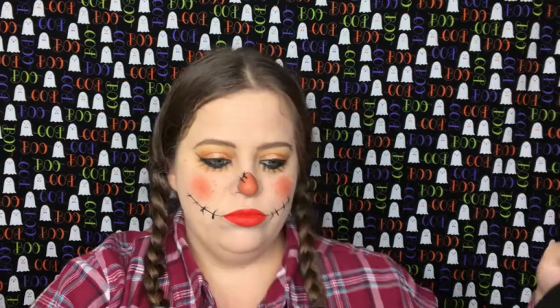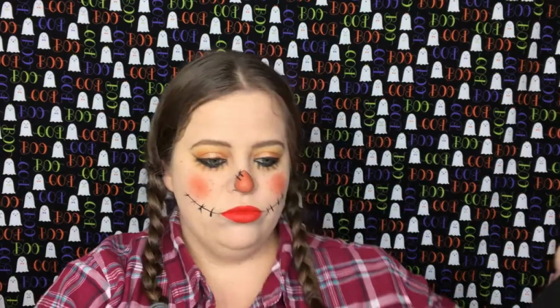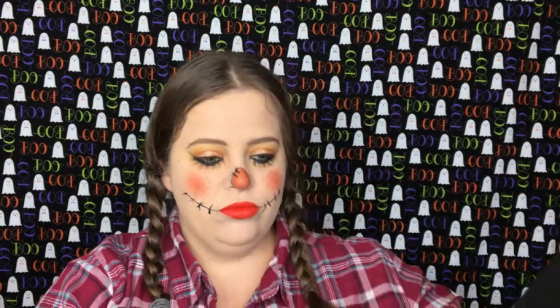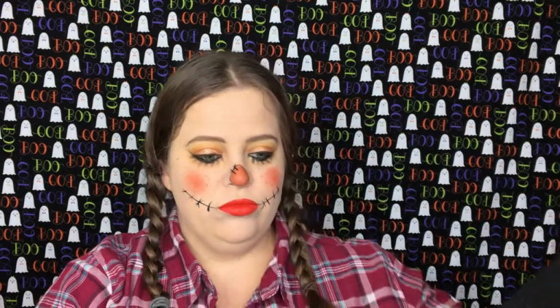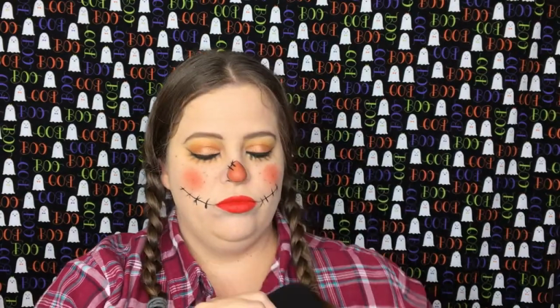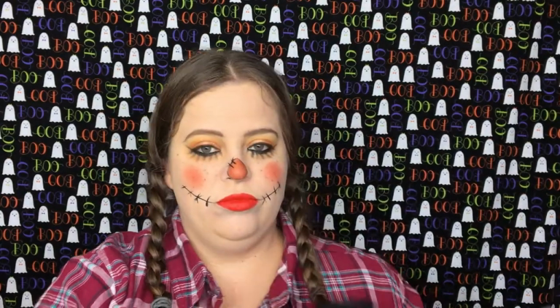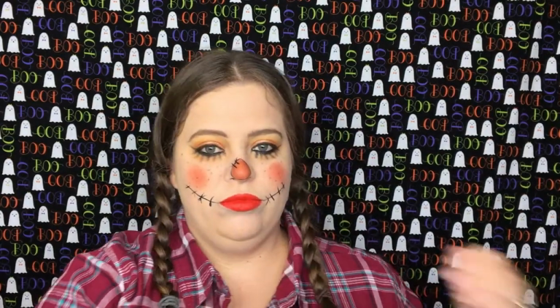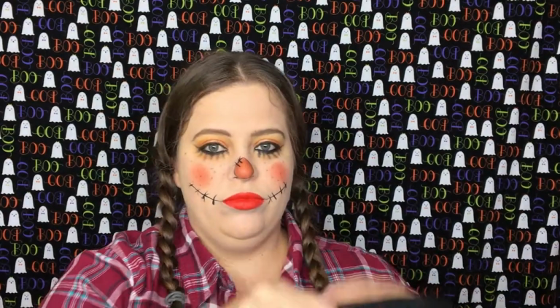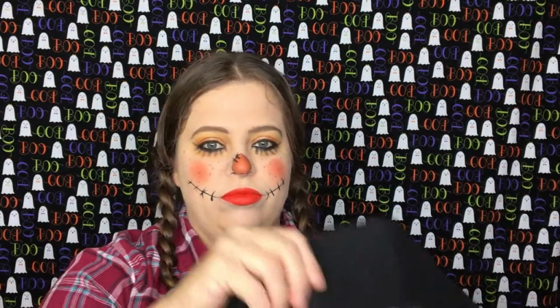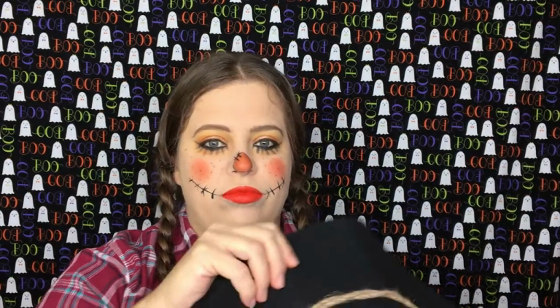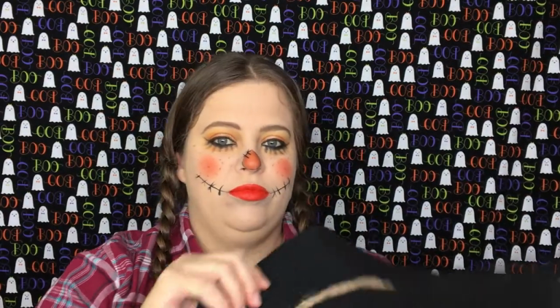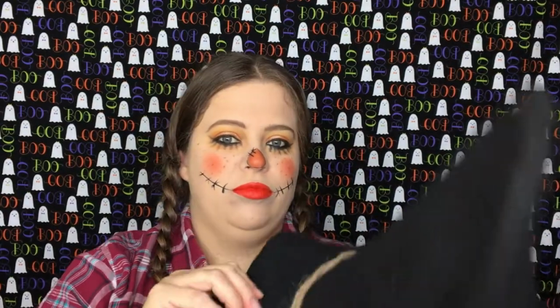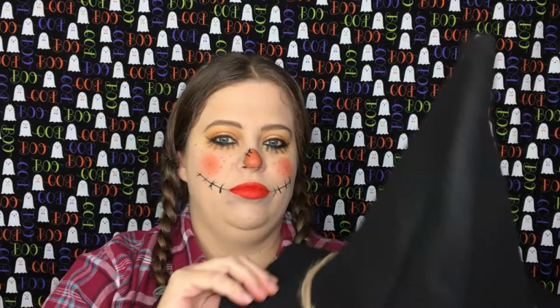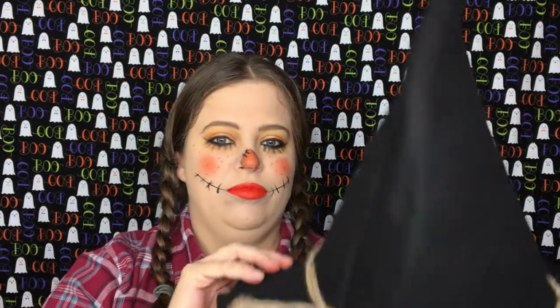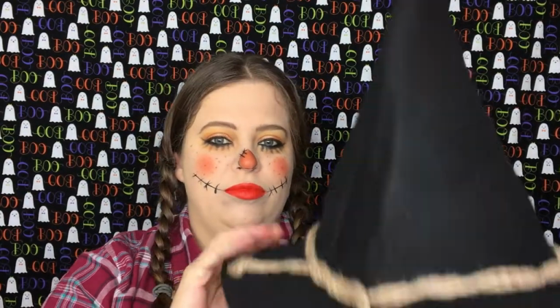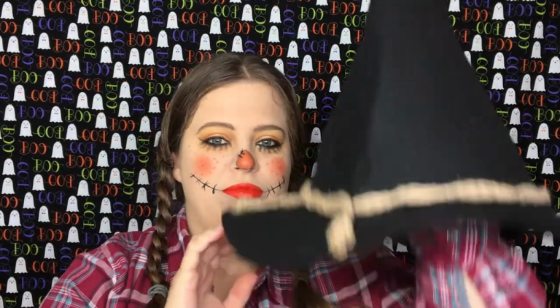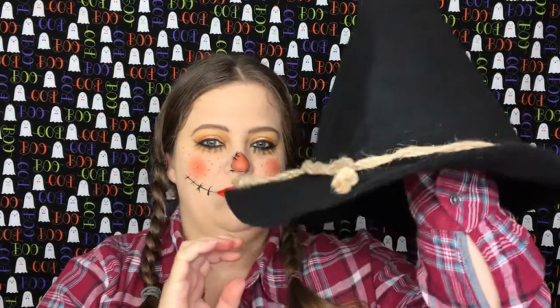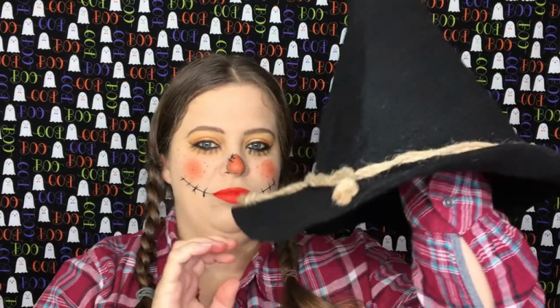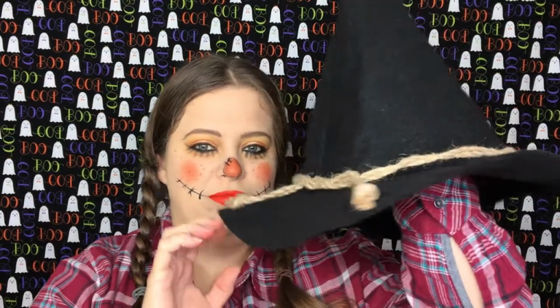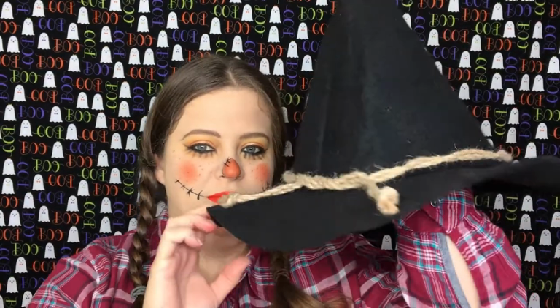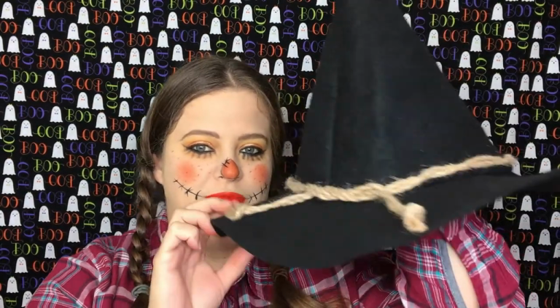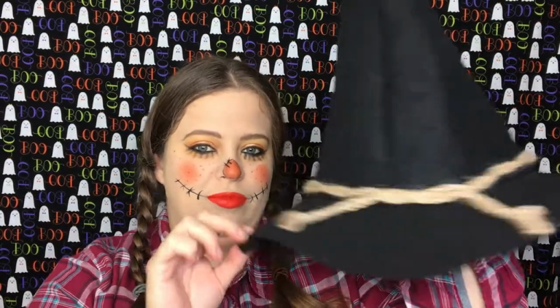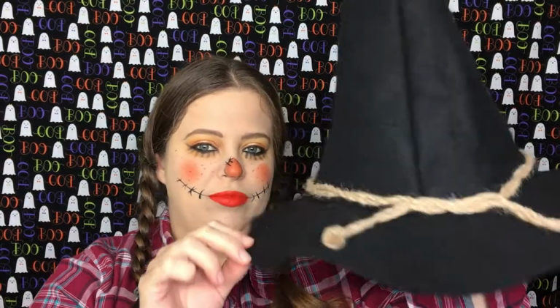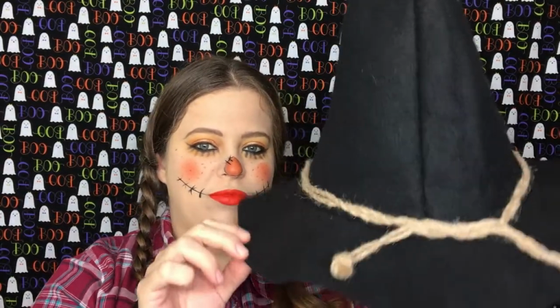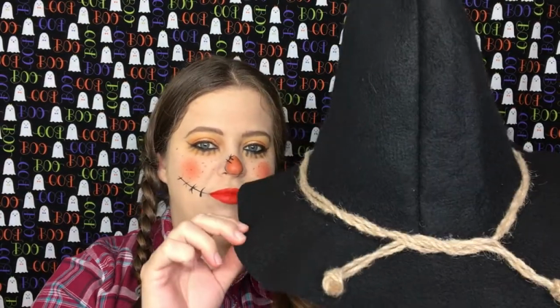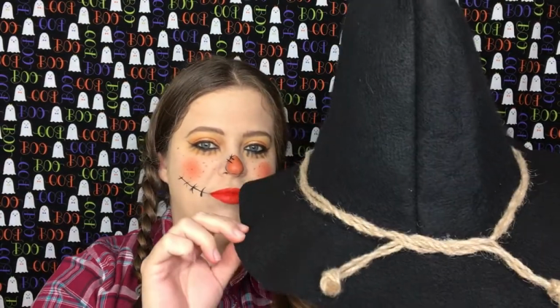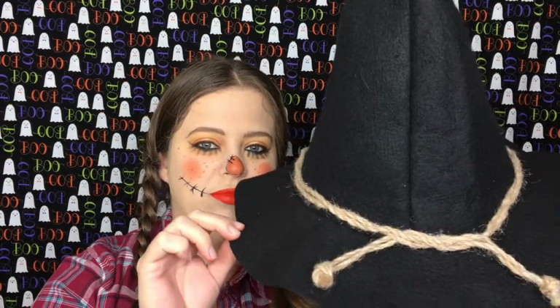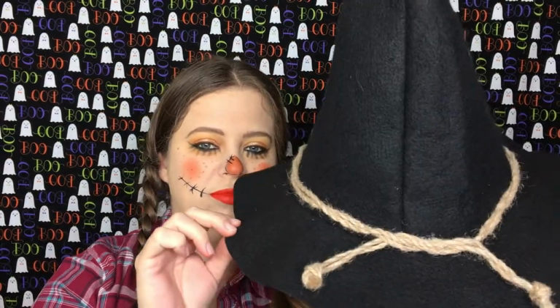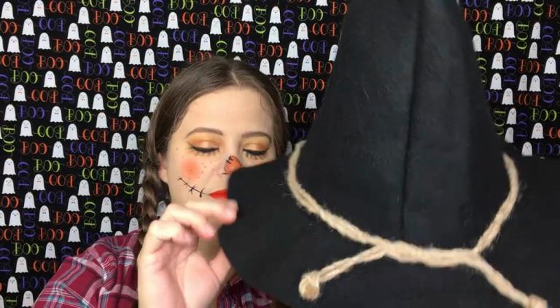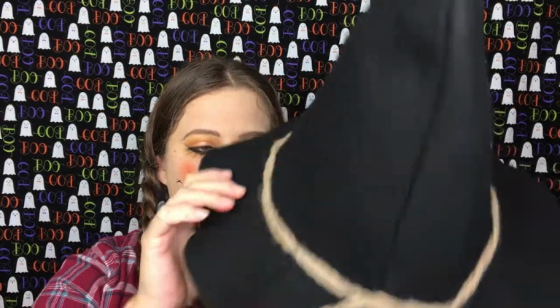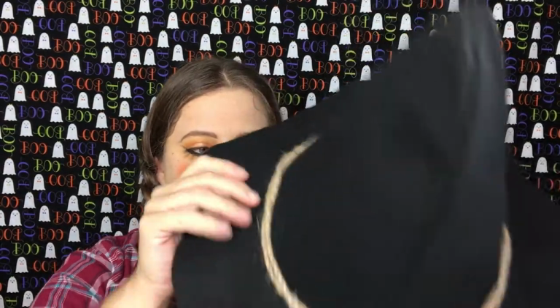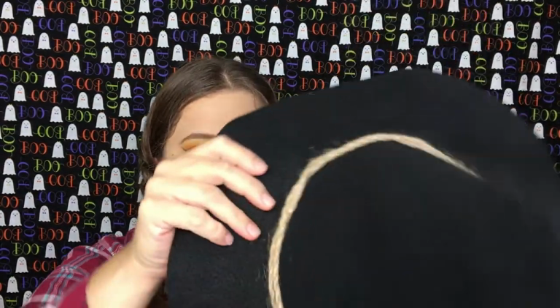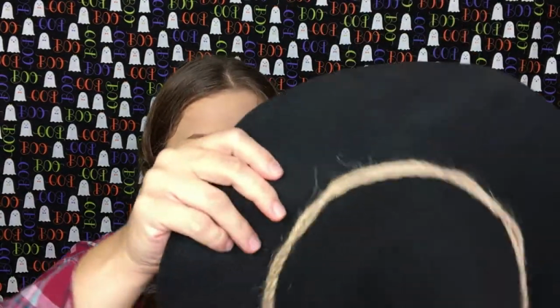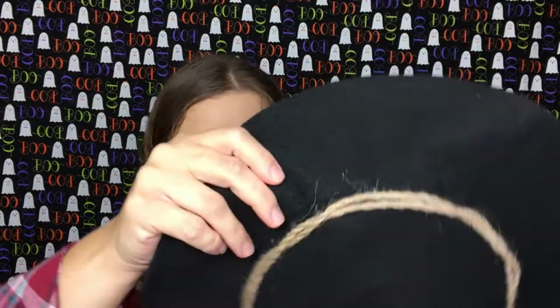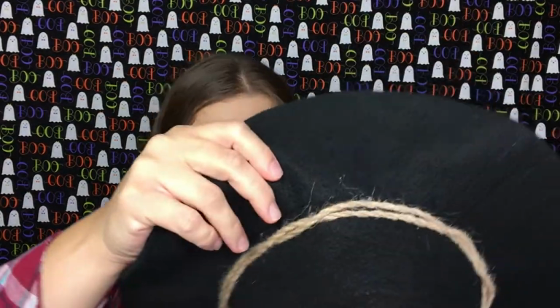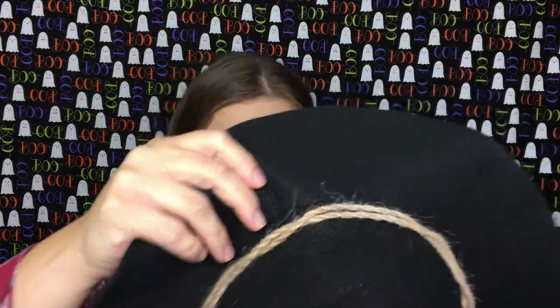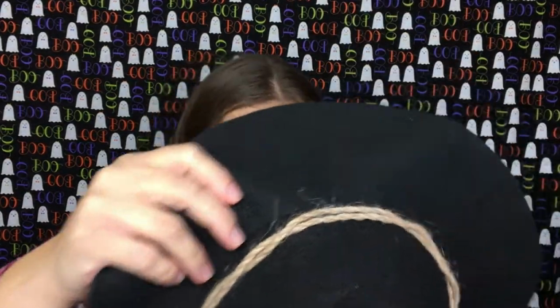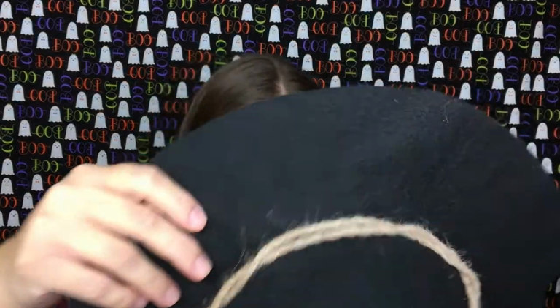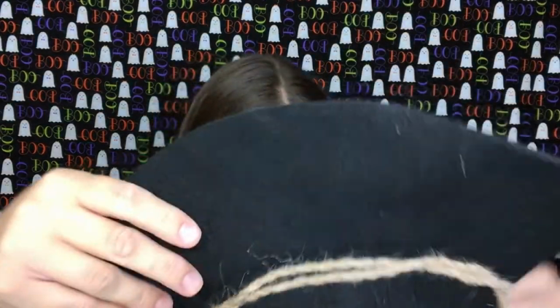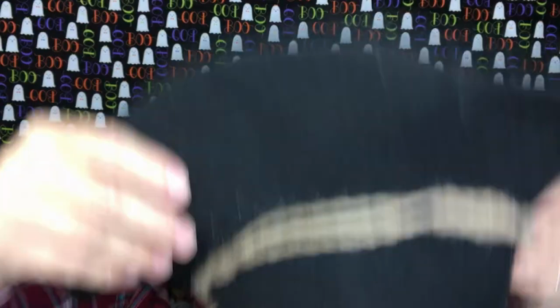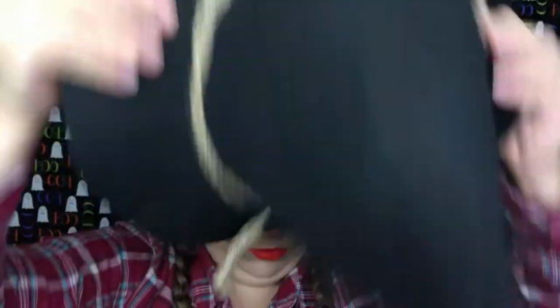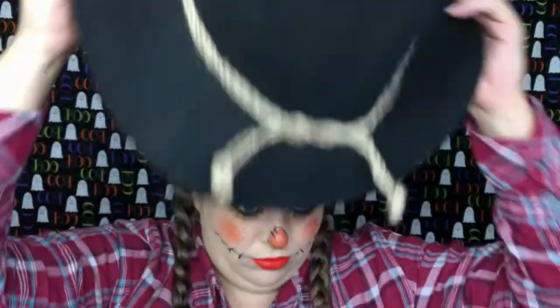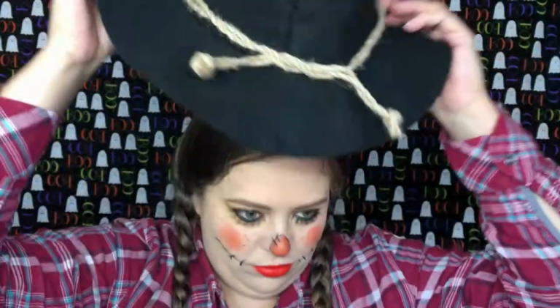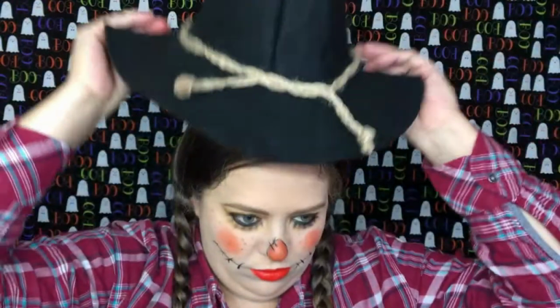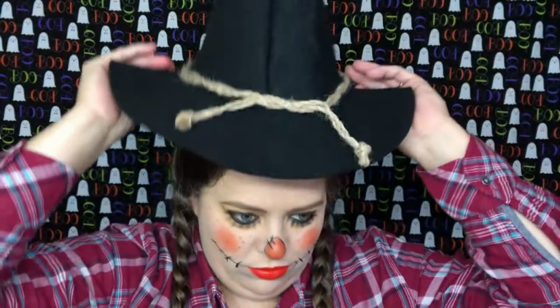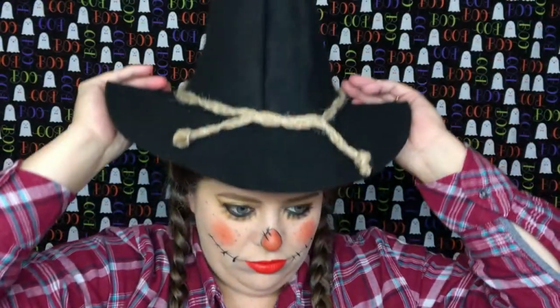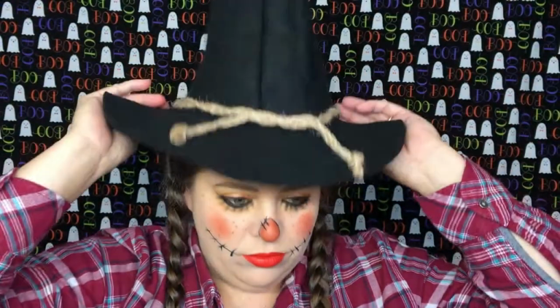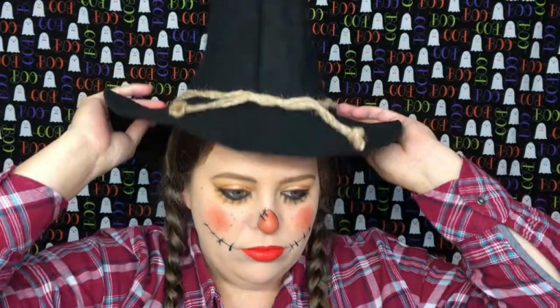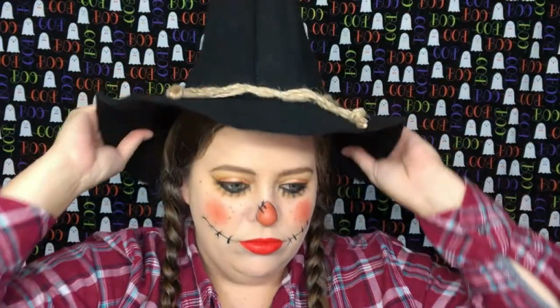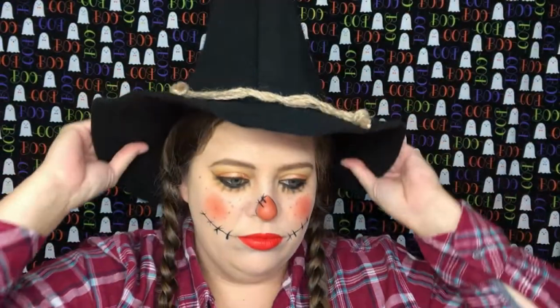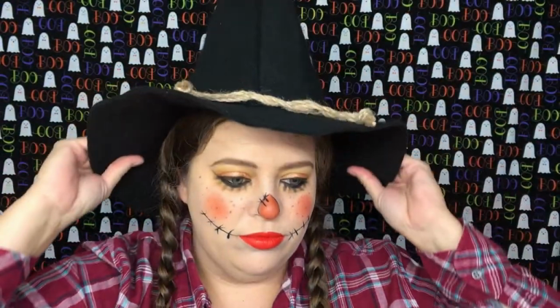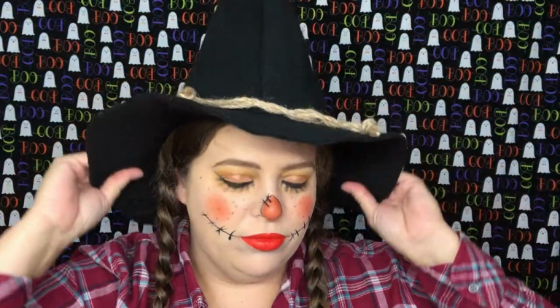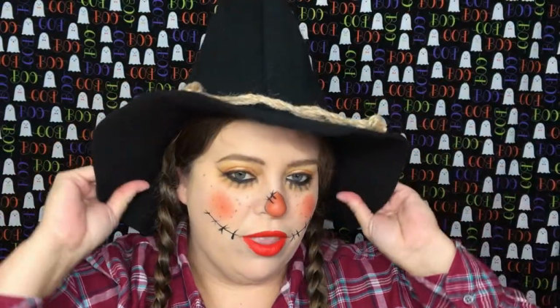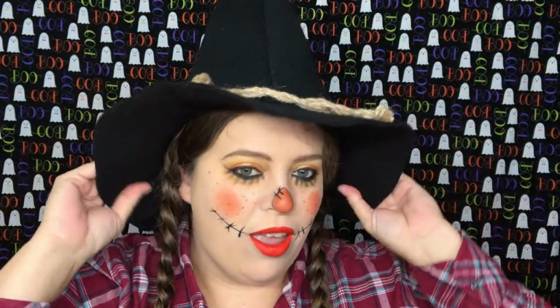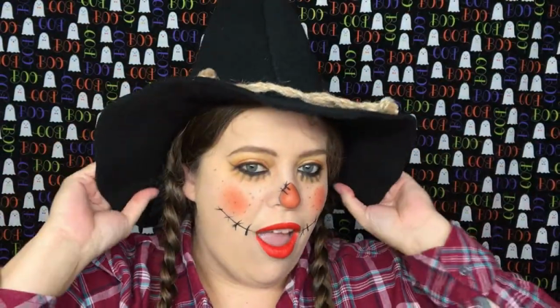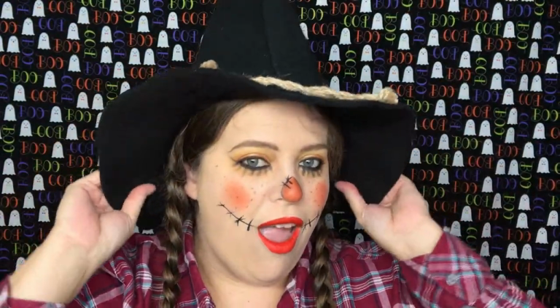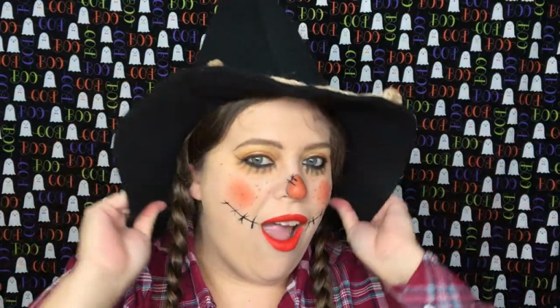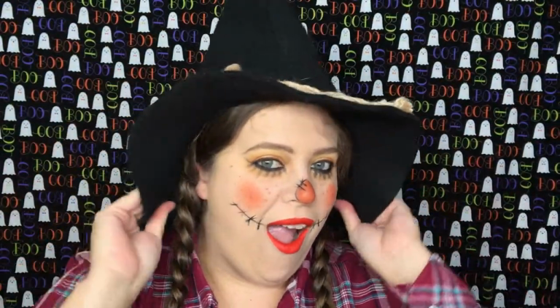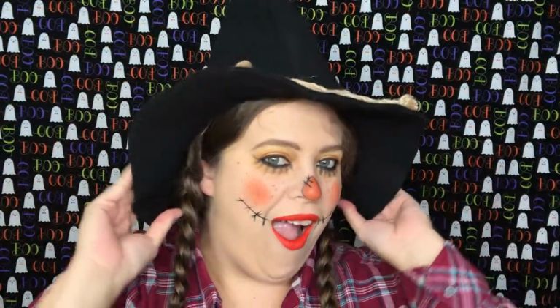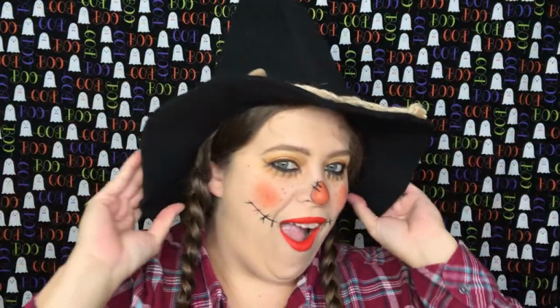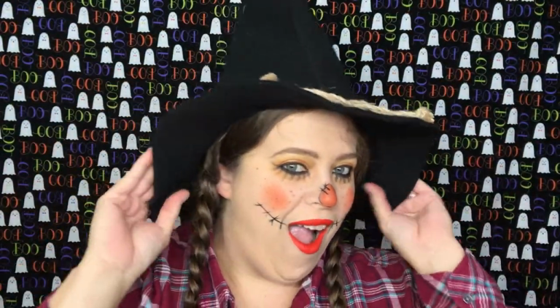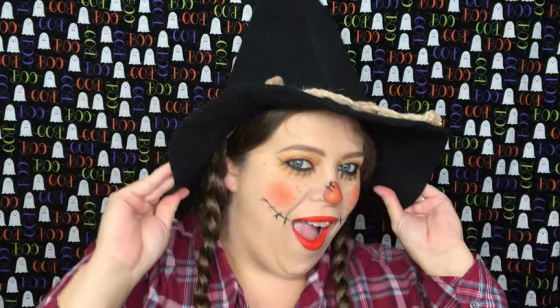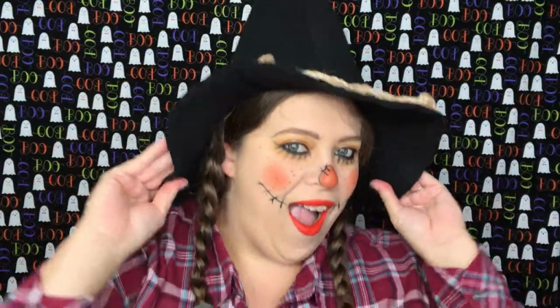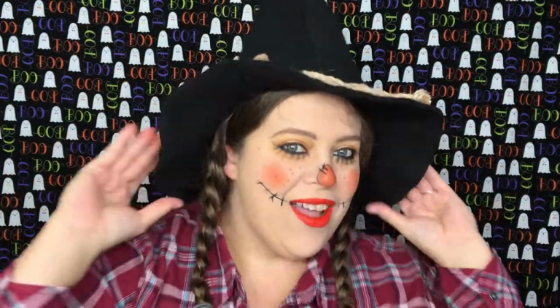For the last step, I'm going to add my scarecrow hat. I did pick this up off of Amazon for only $5. I will have that linked down below for you guys.